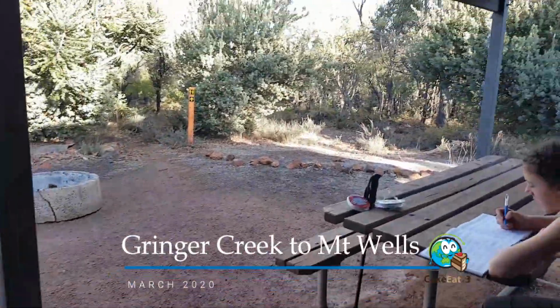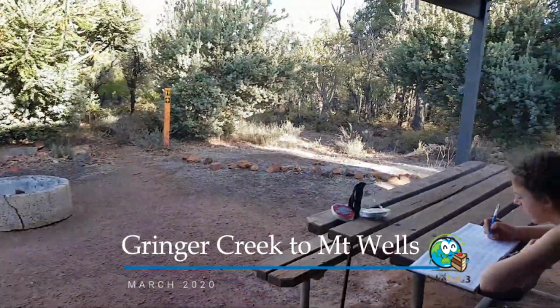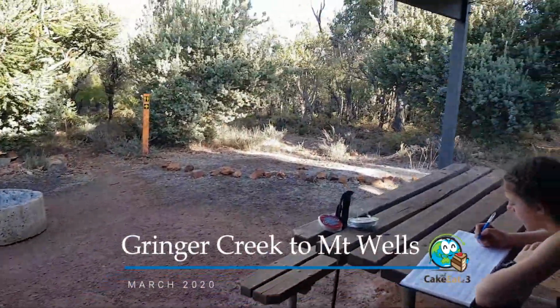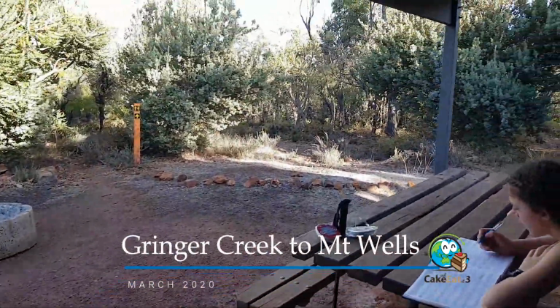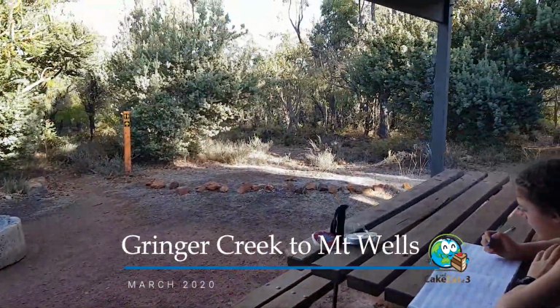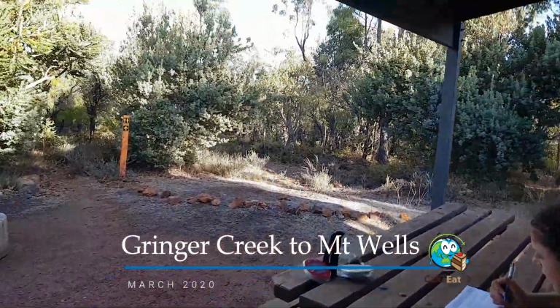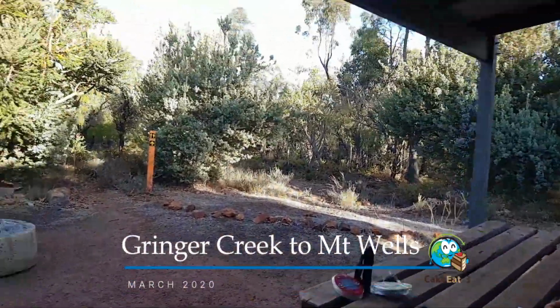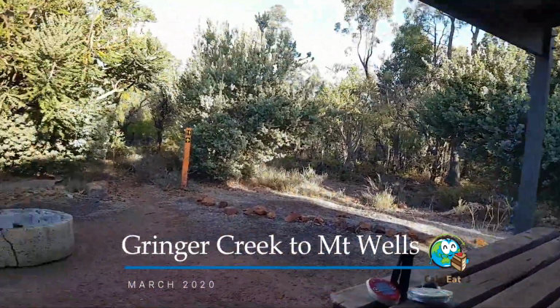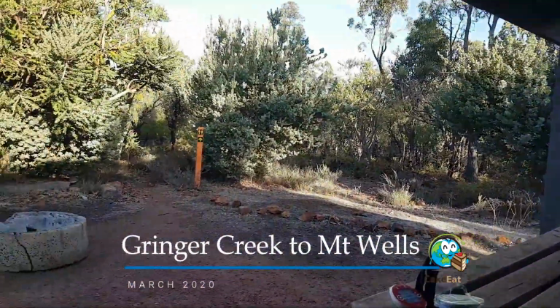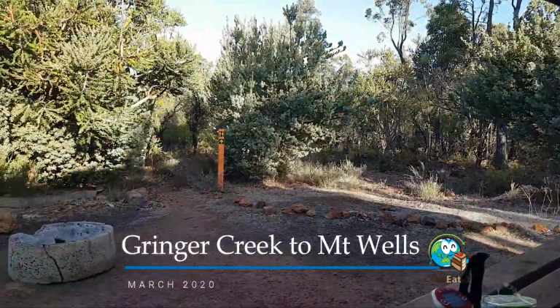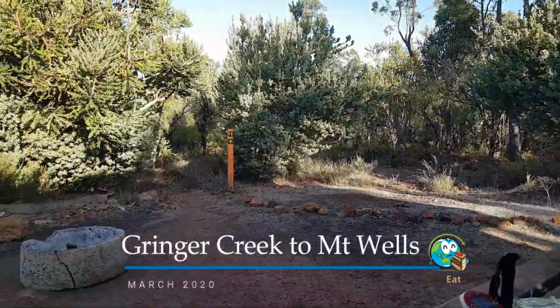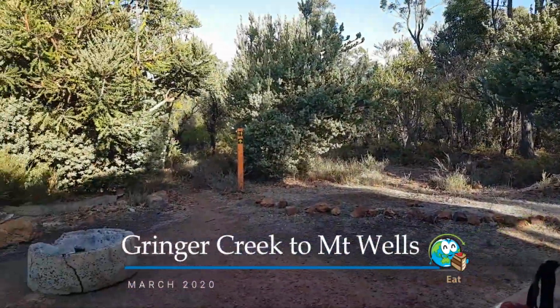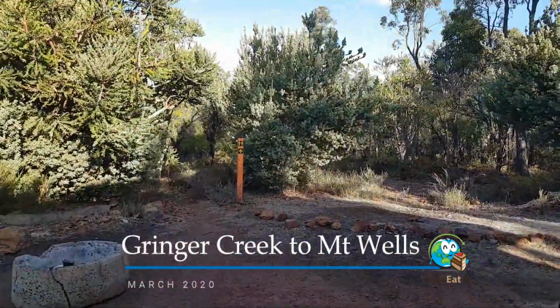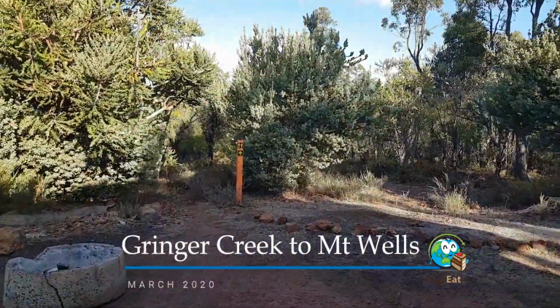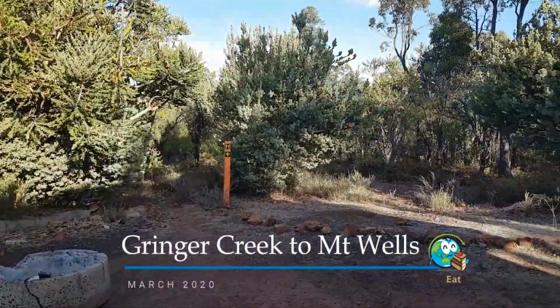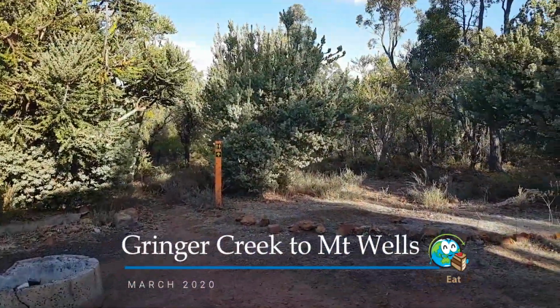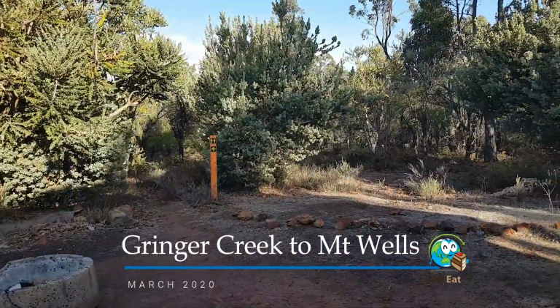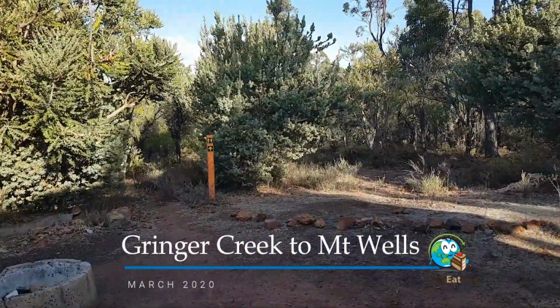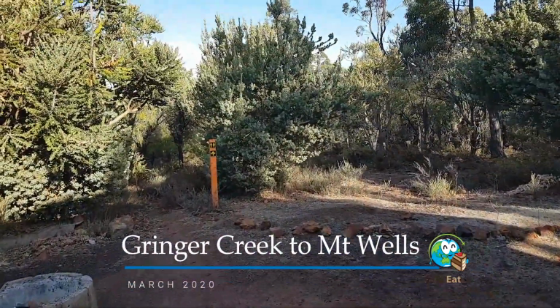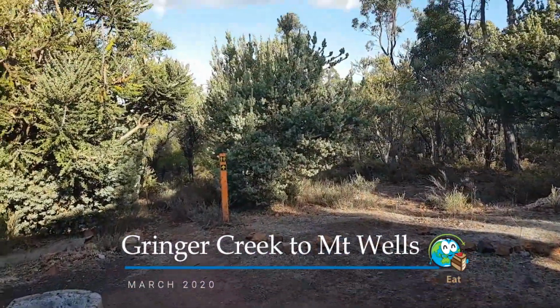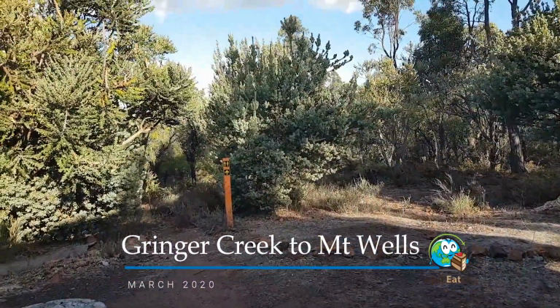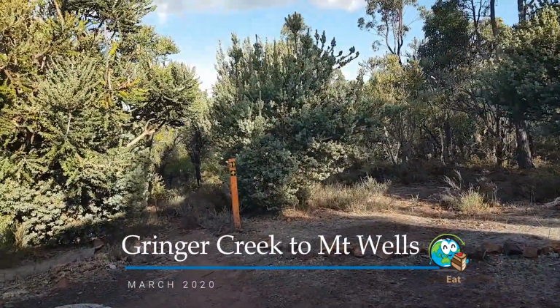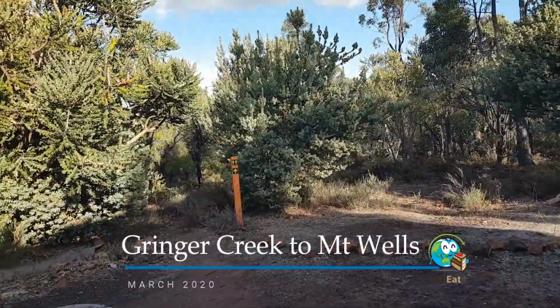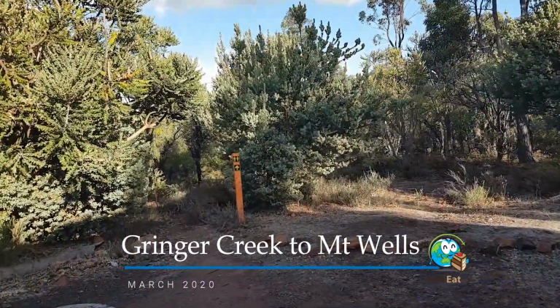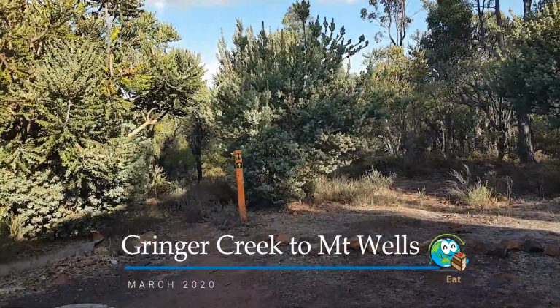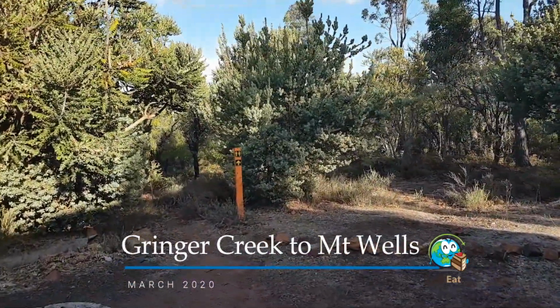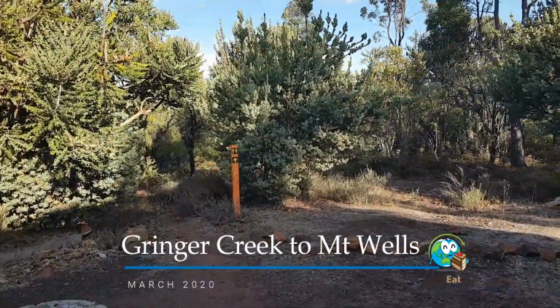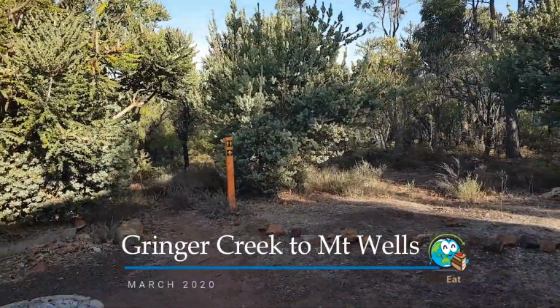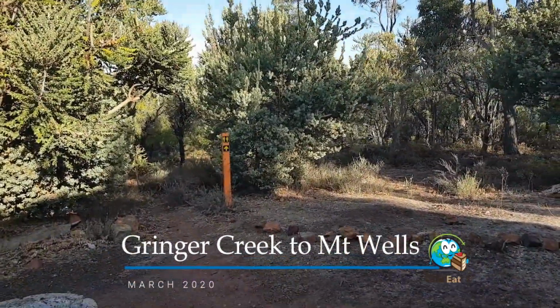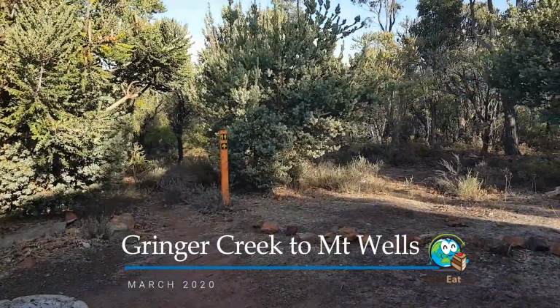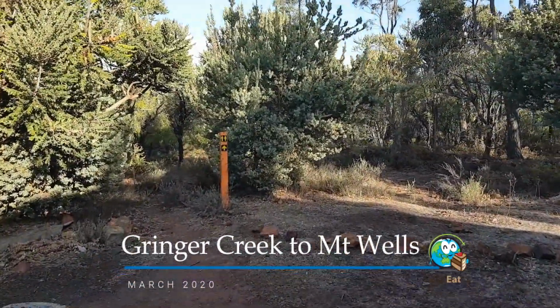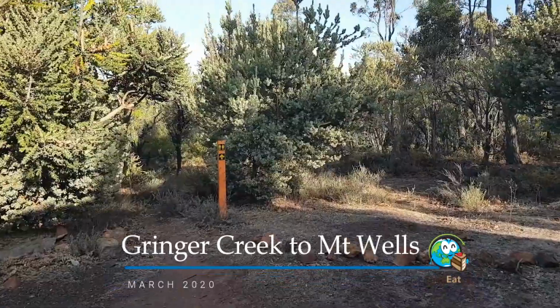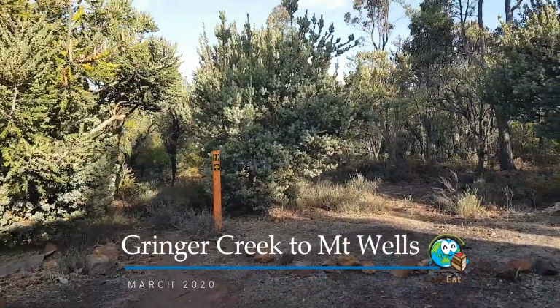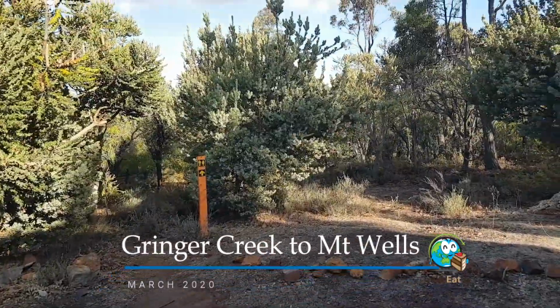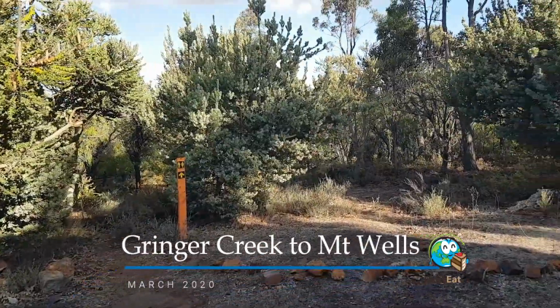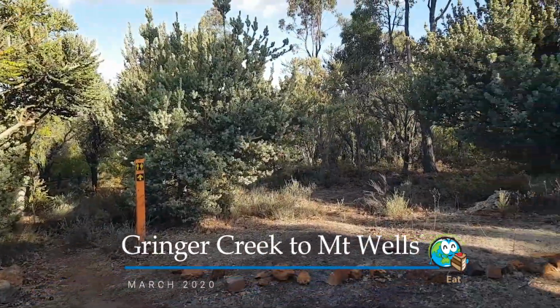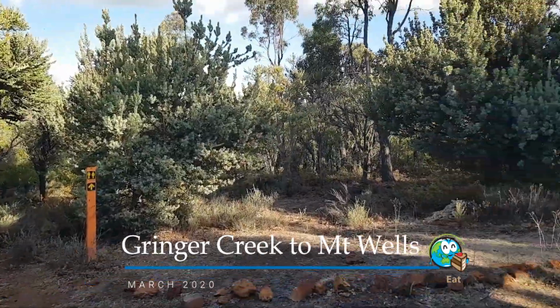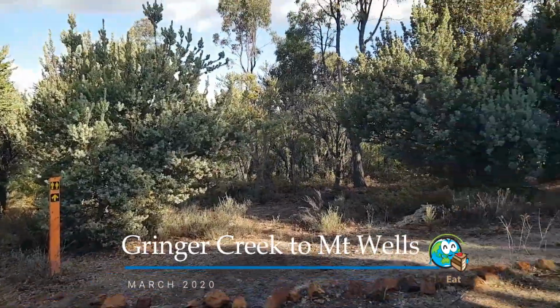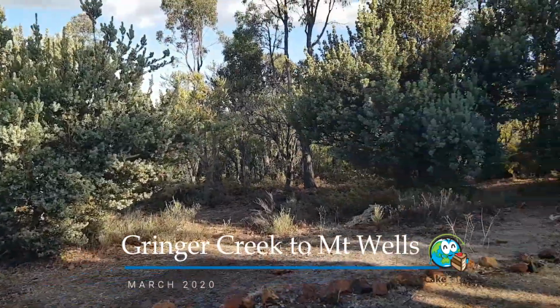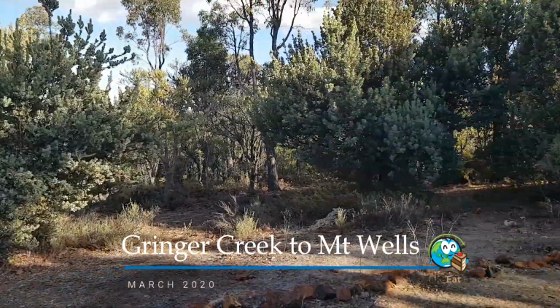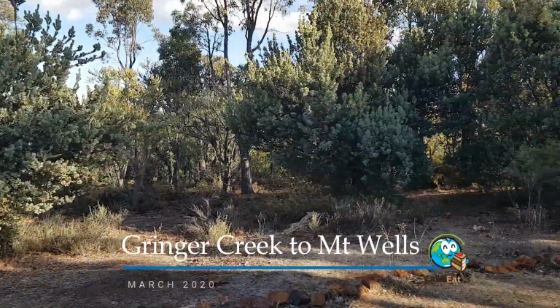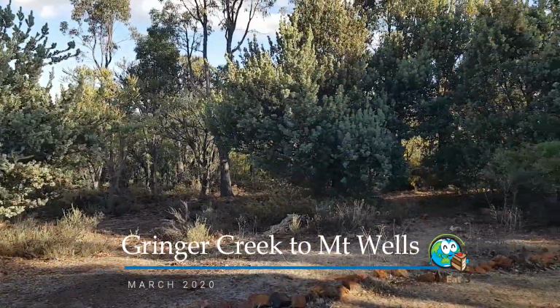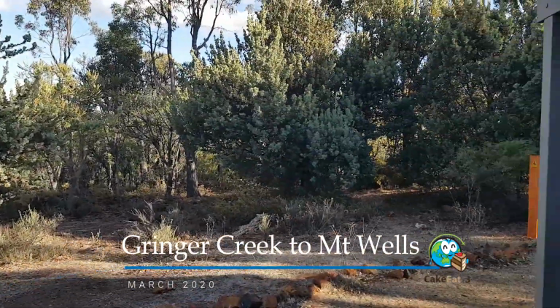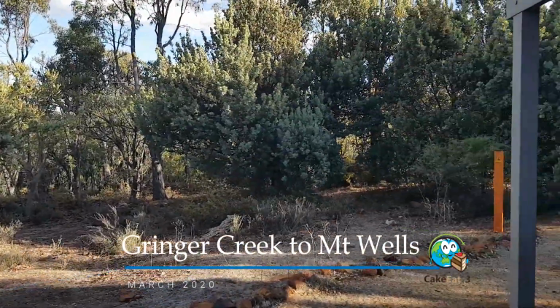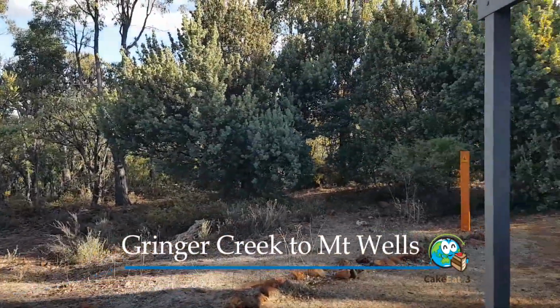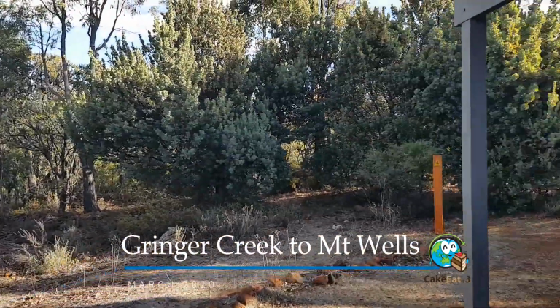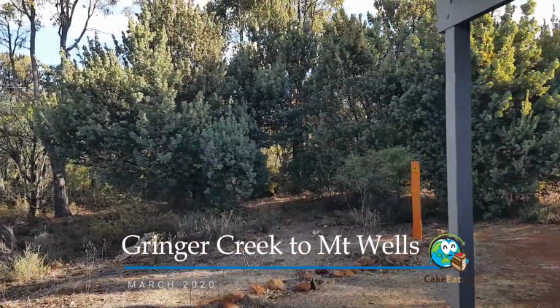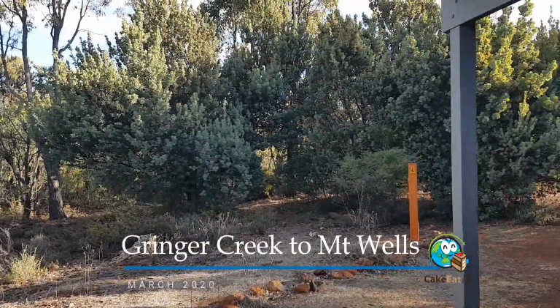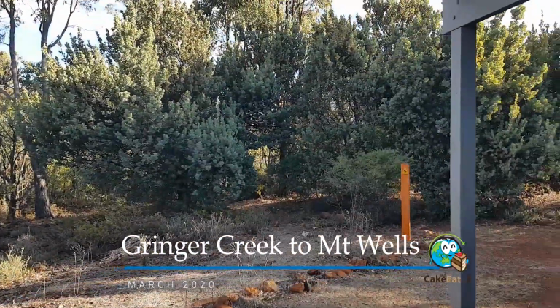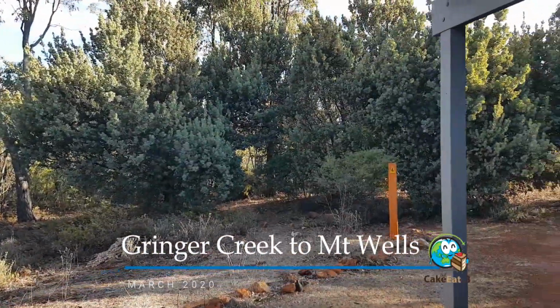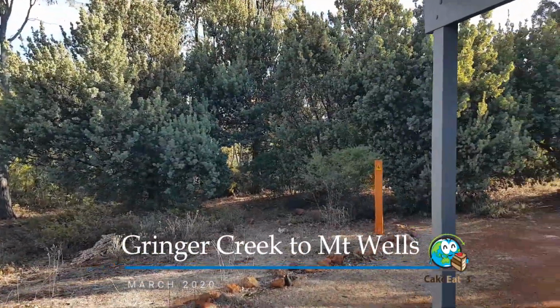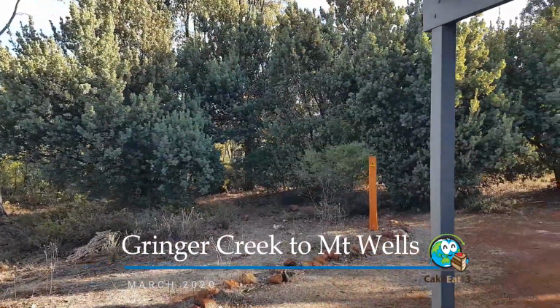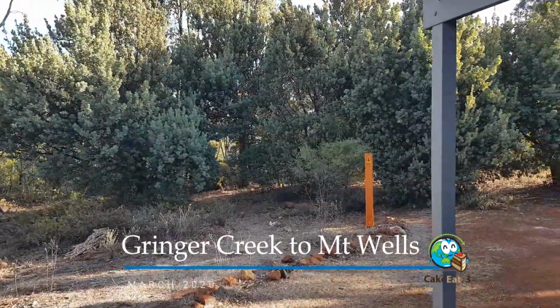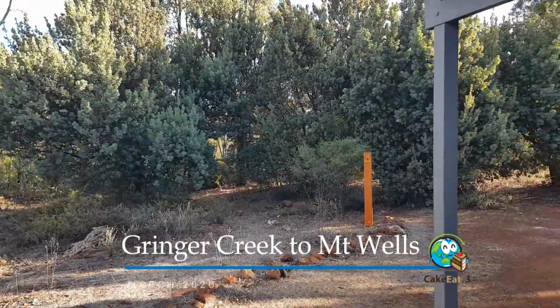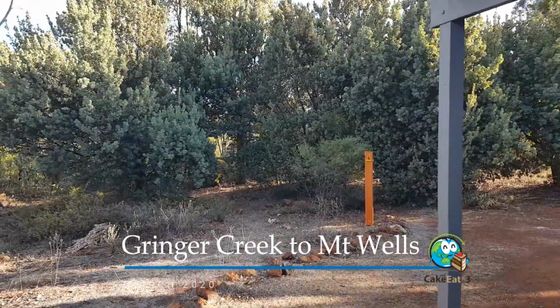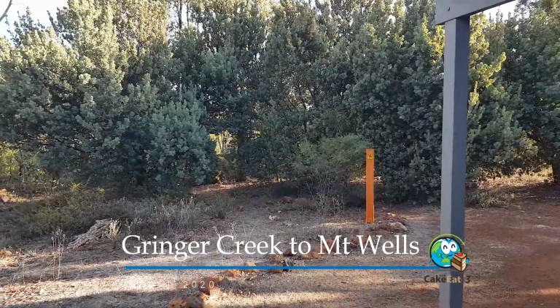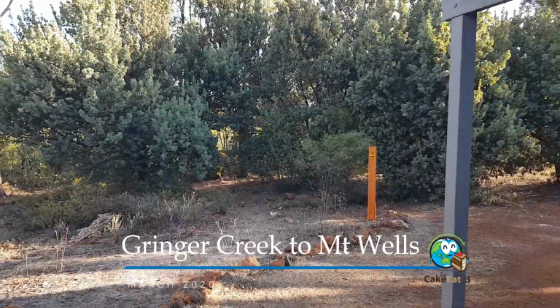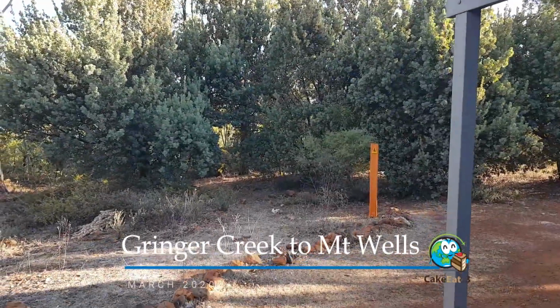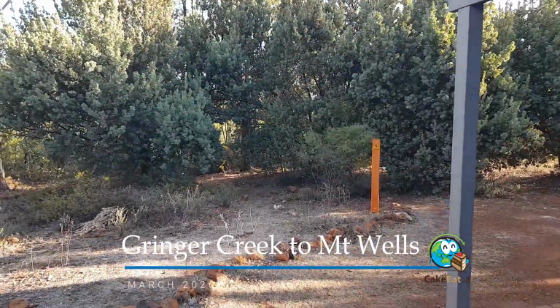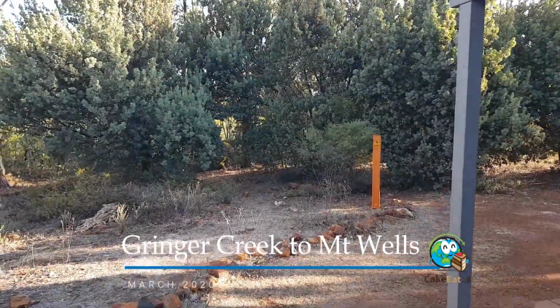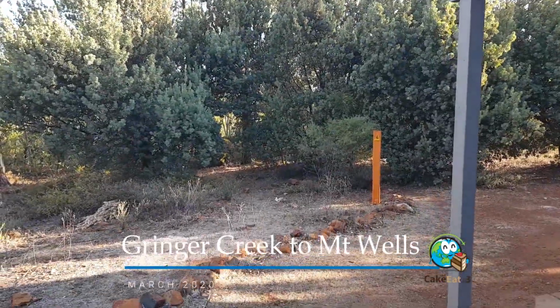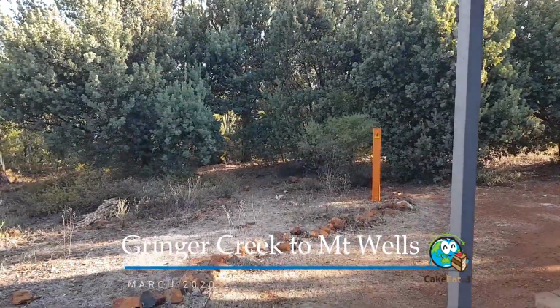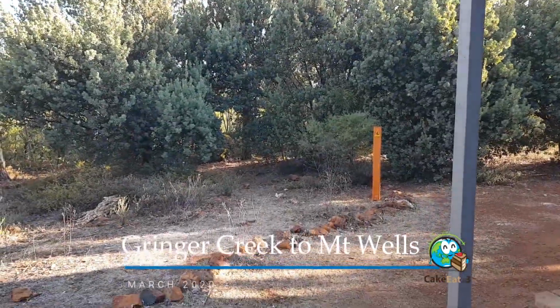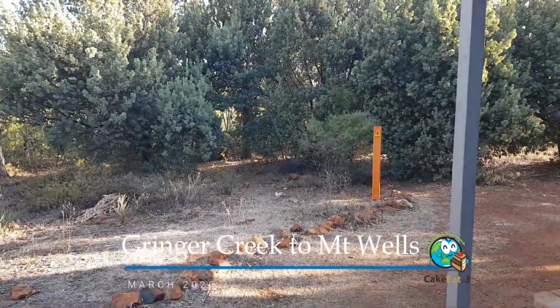That is Mount Wells — toilets down there, water tank, and tomorrow the road that leads out.